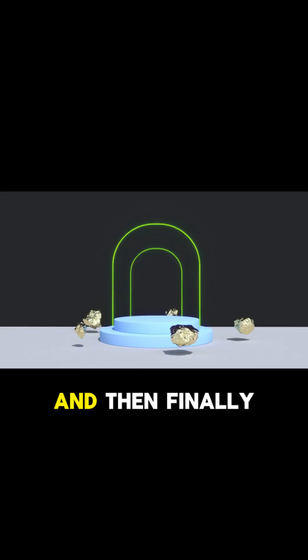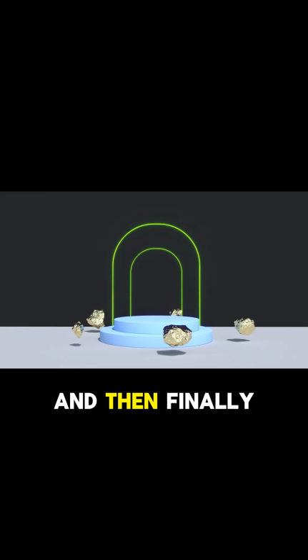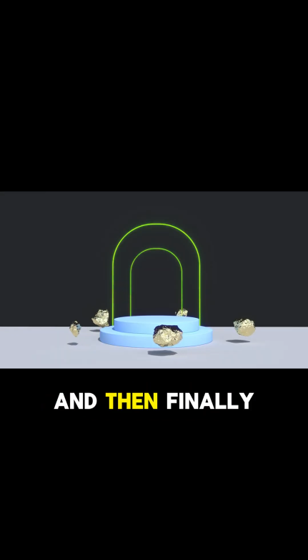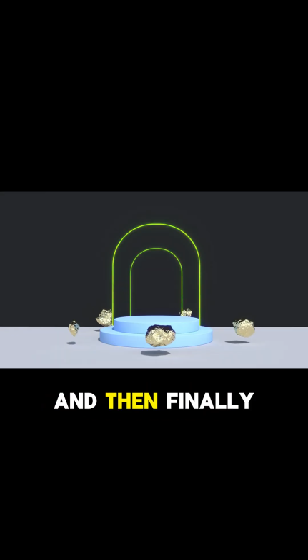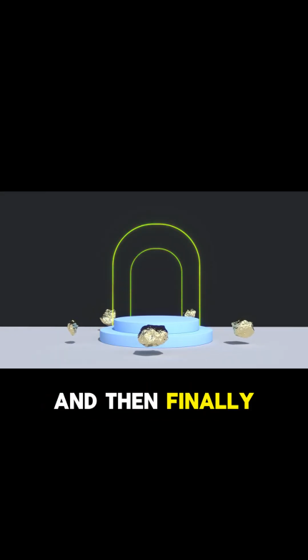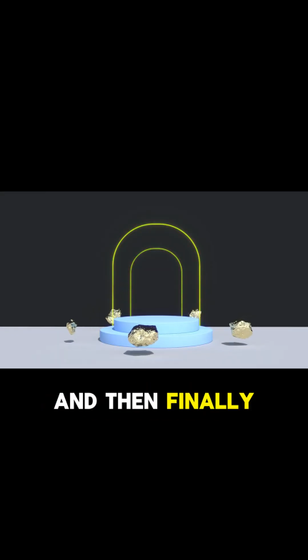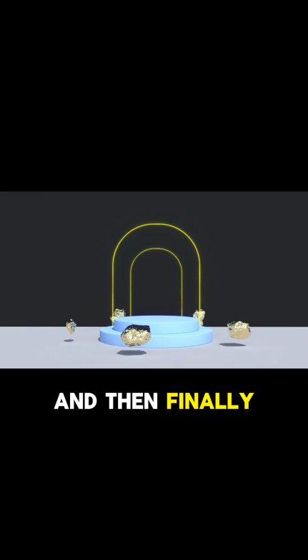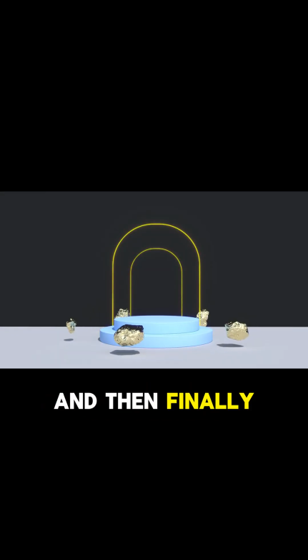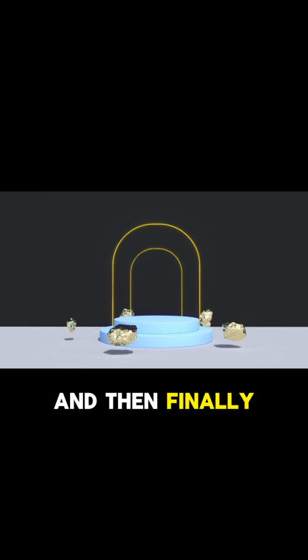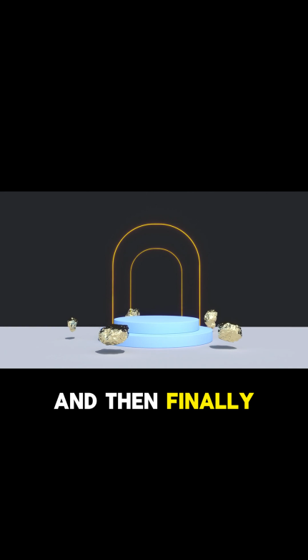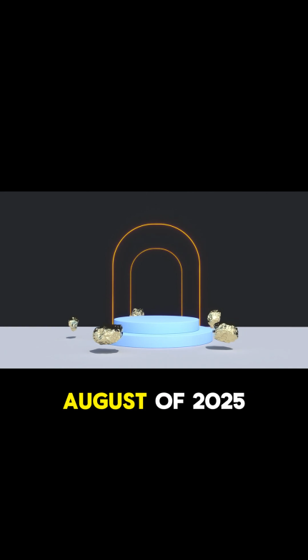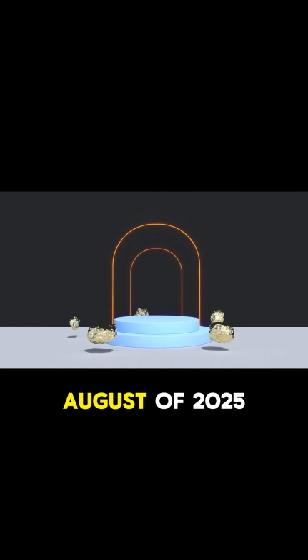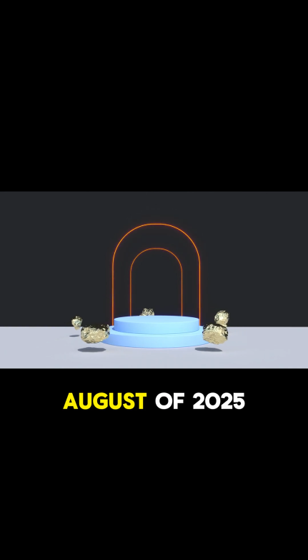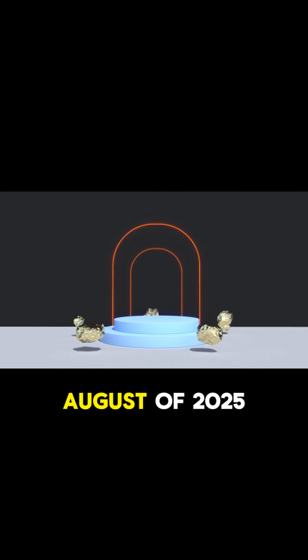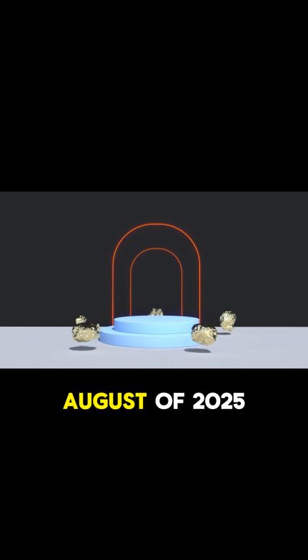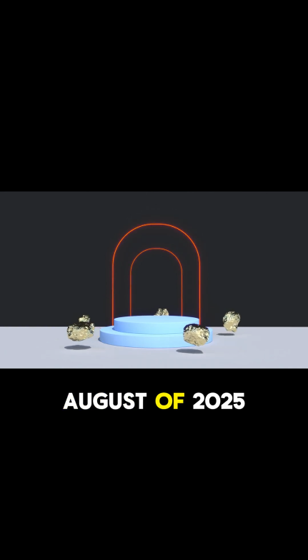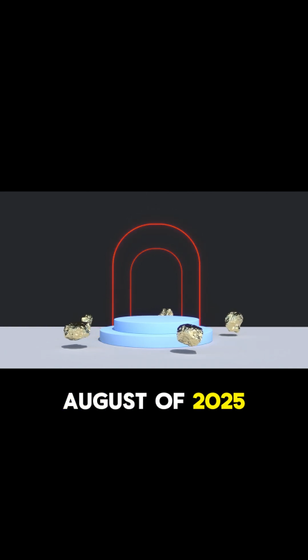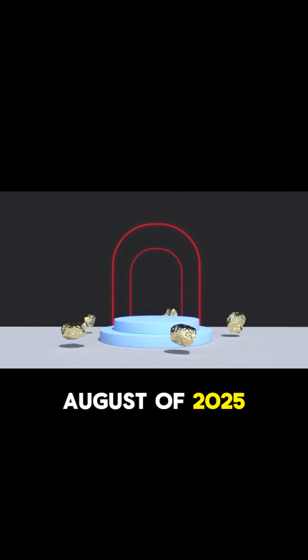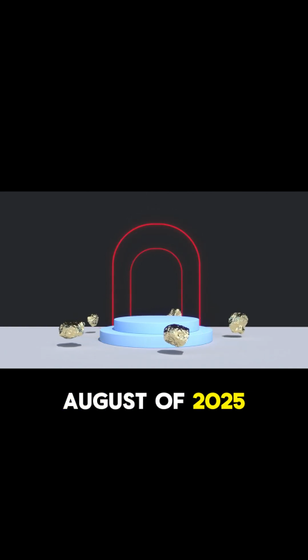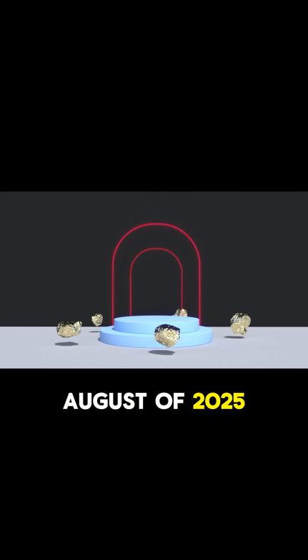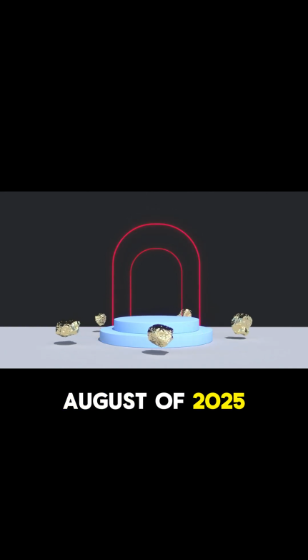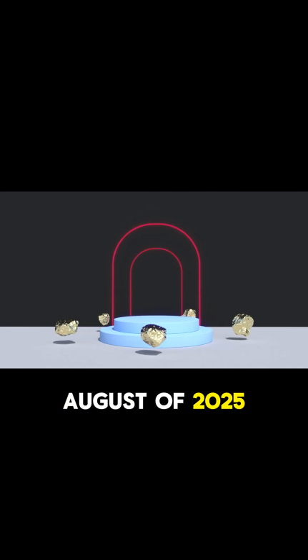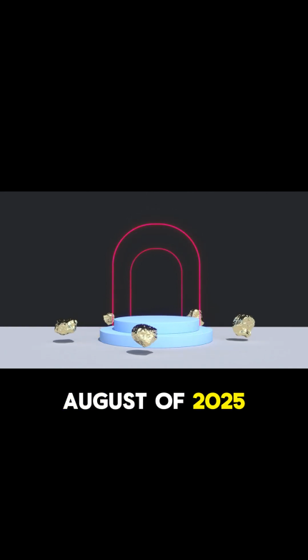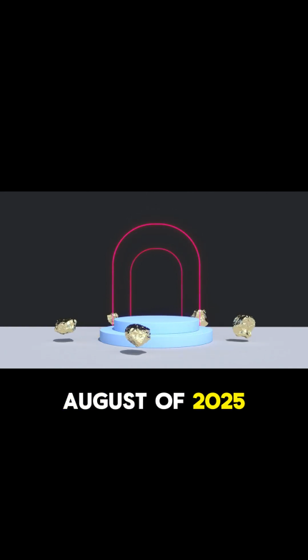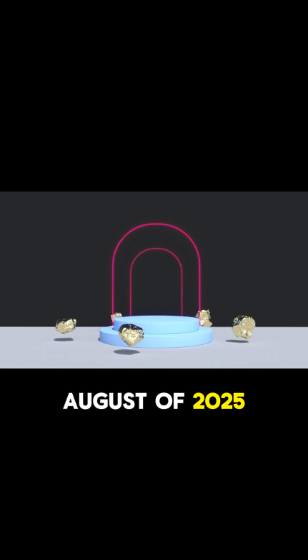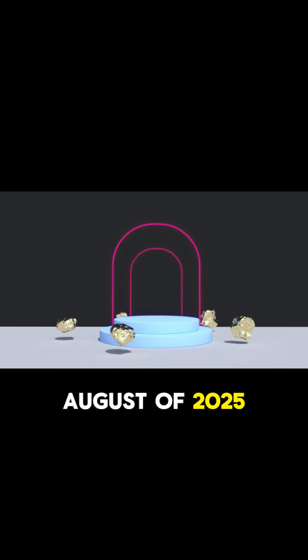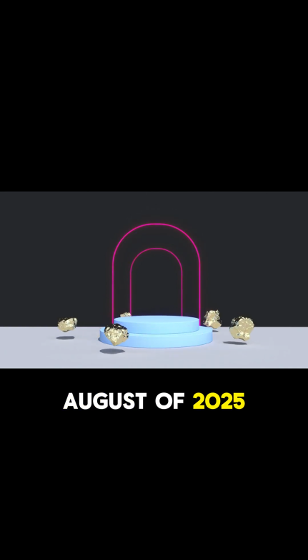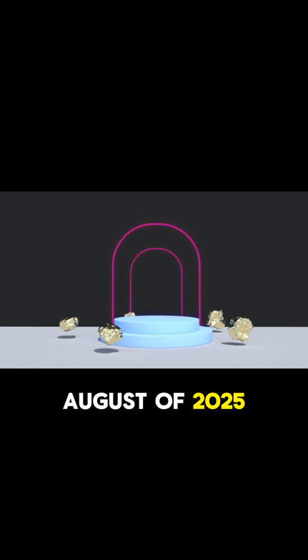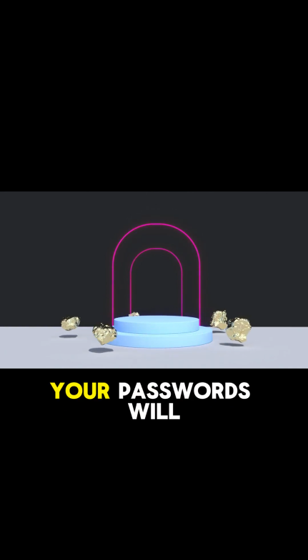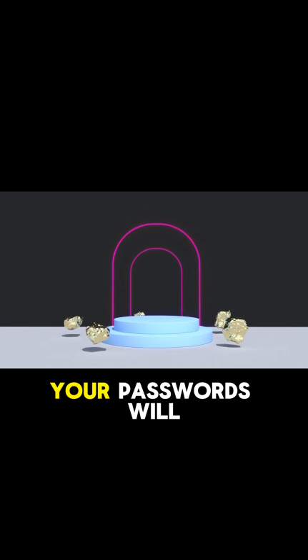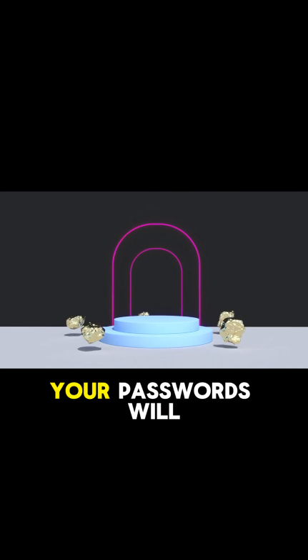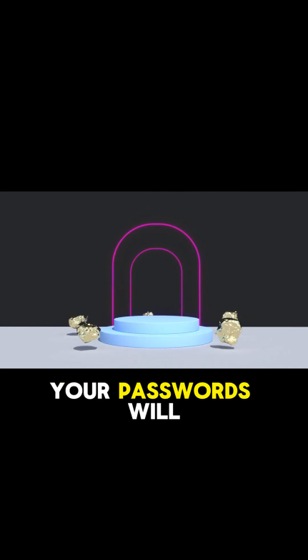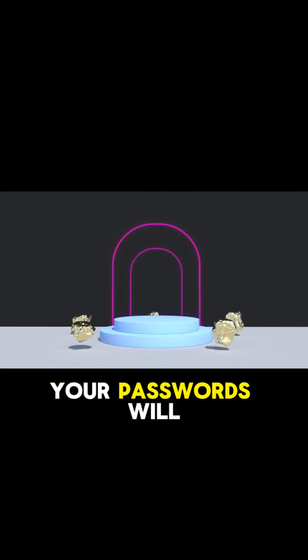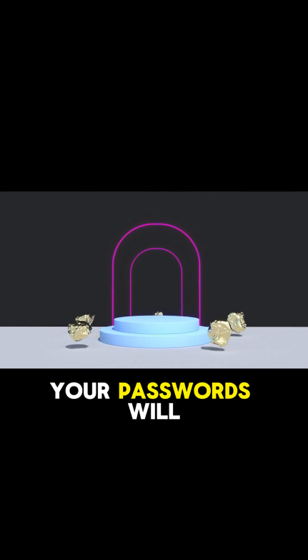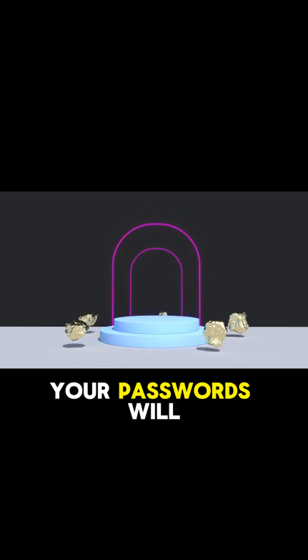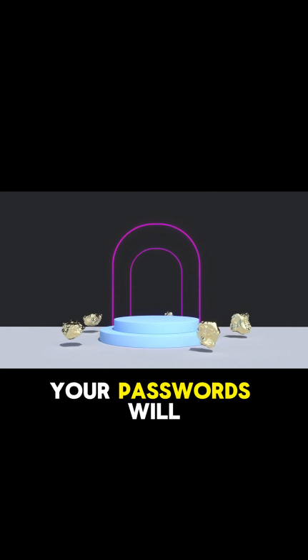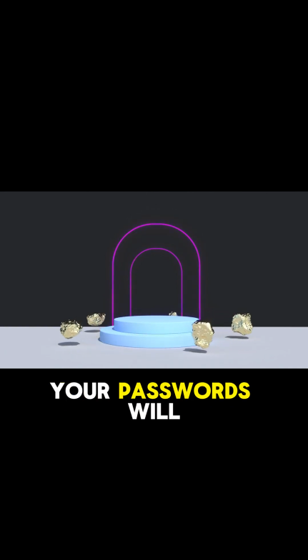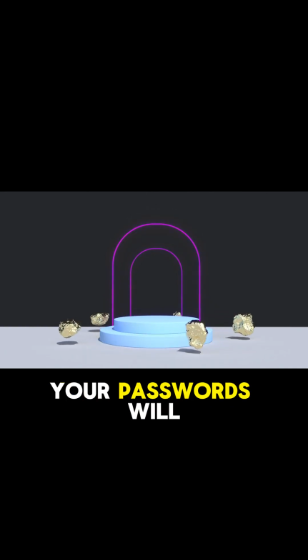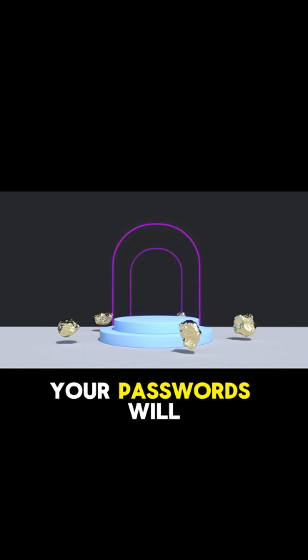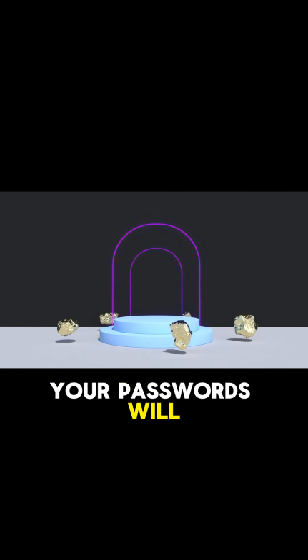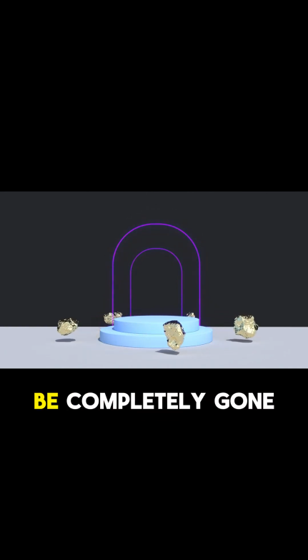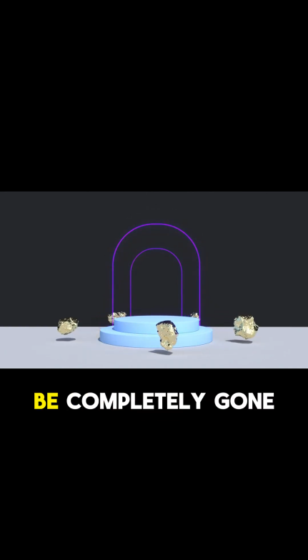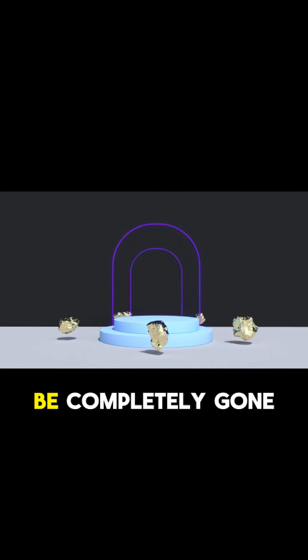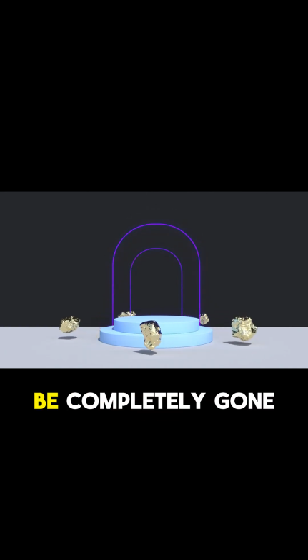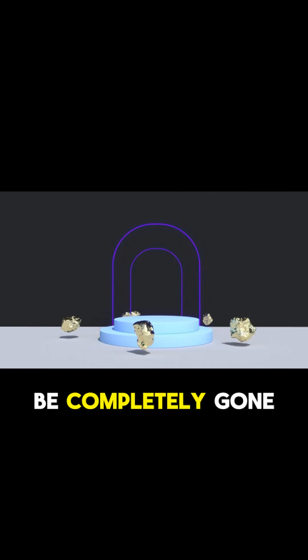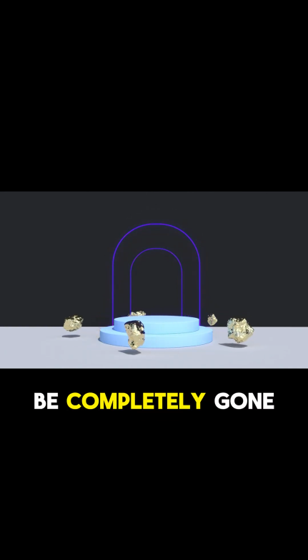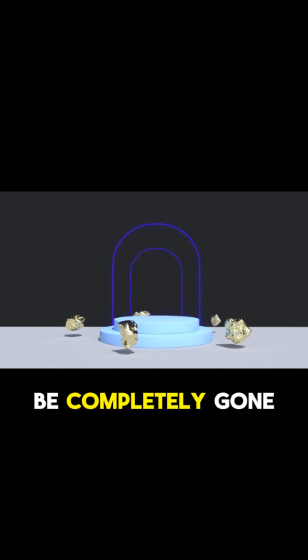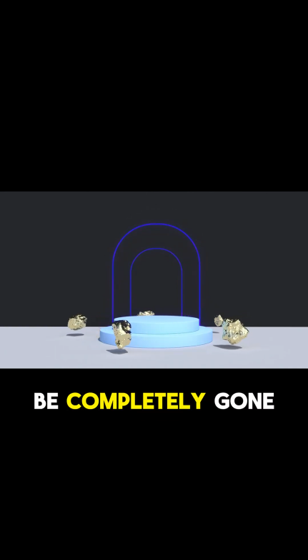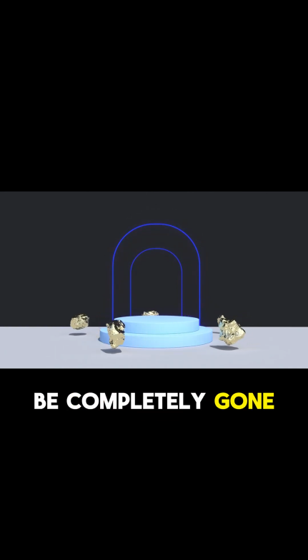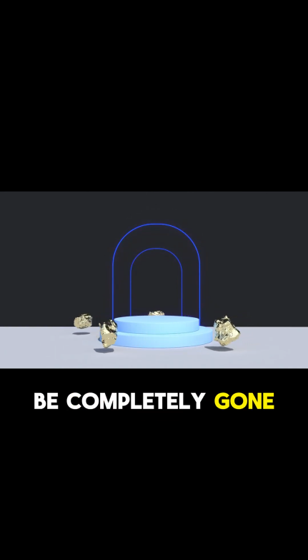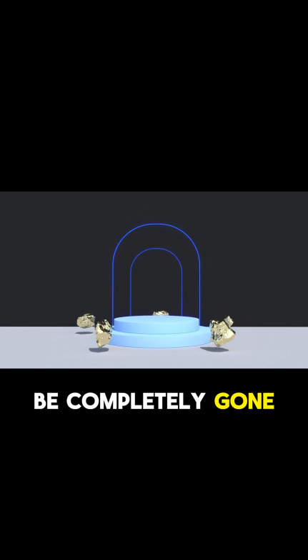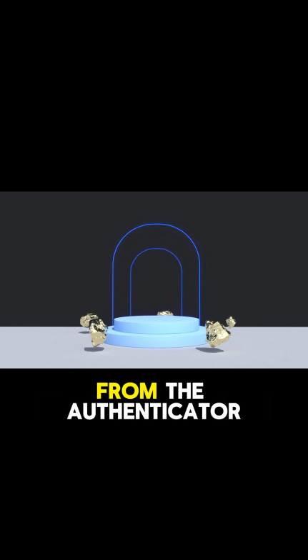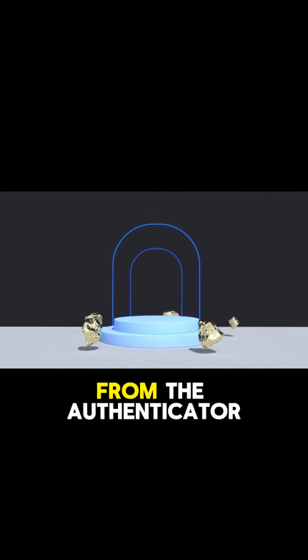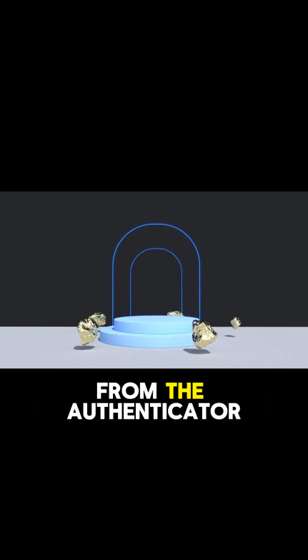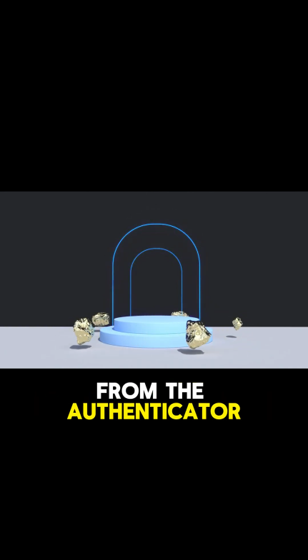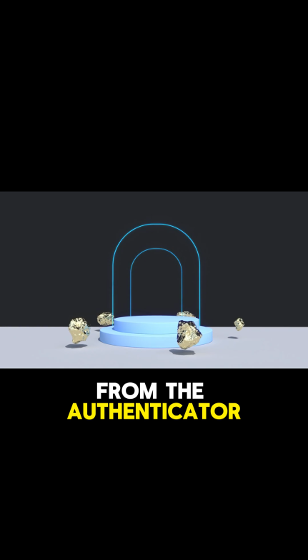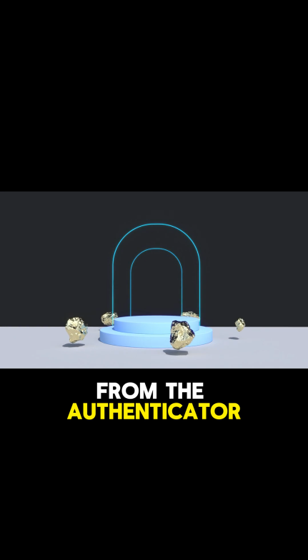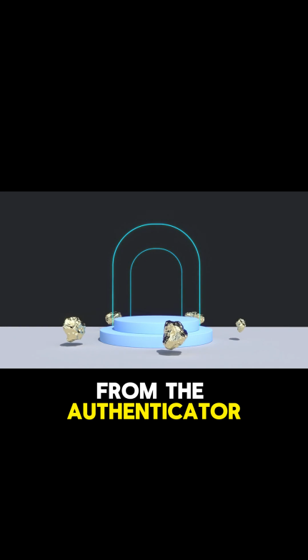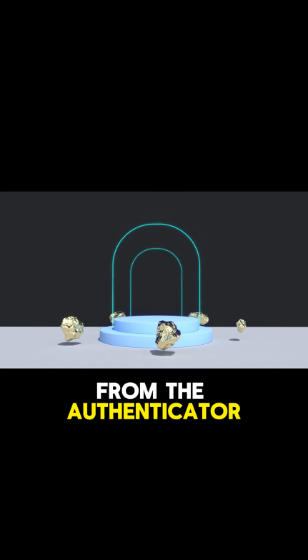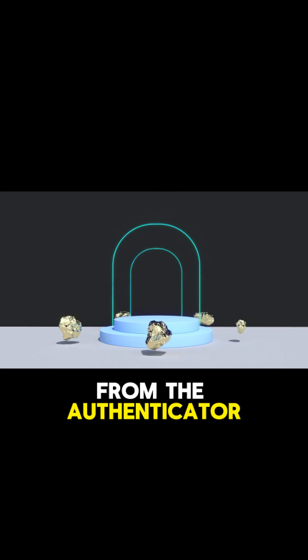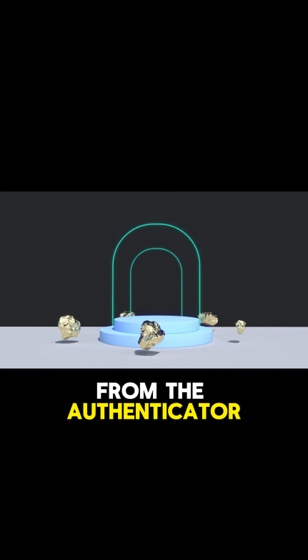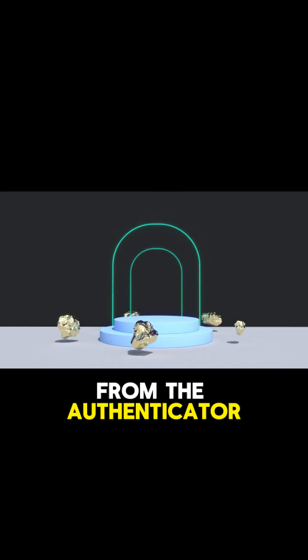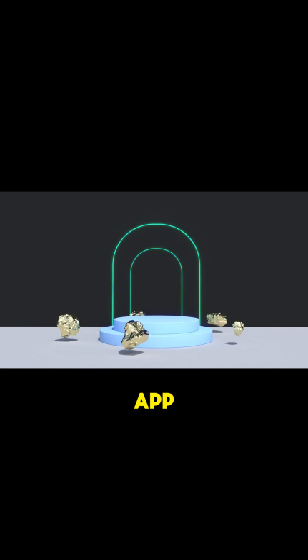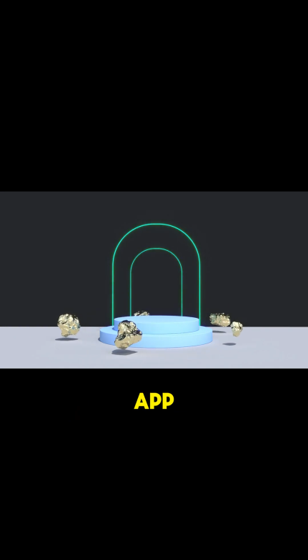And then finally, starting in August of 2025, your passwords will be completely gone from the Authenticator app.